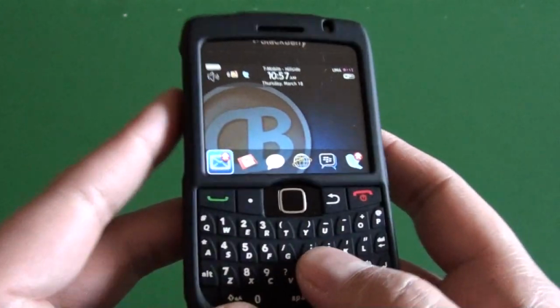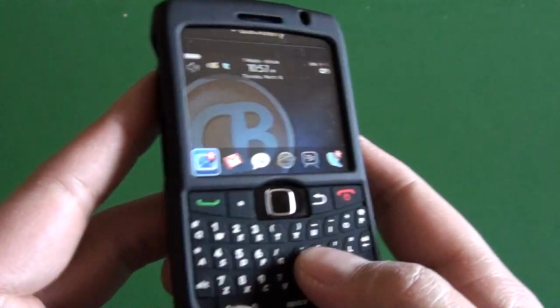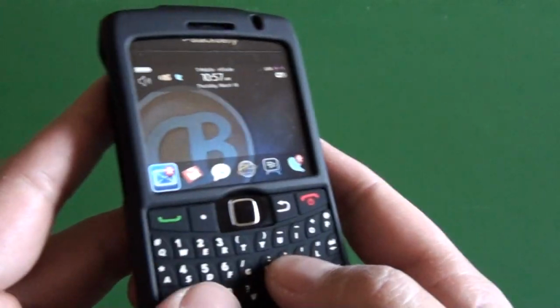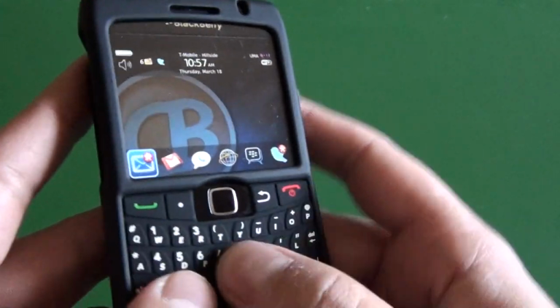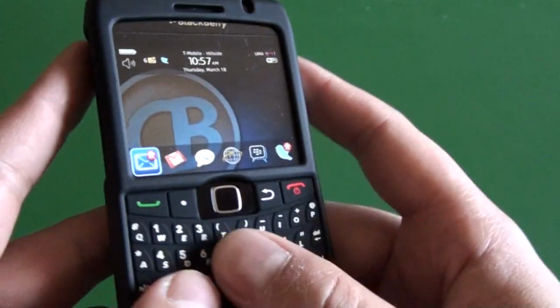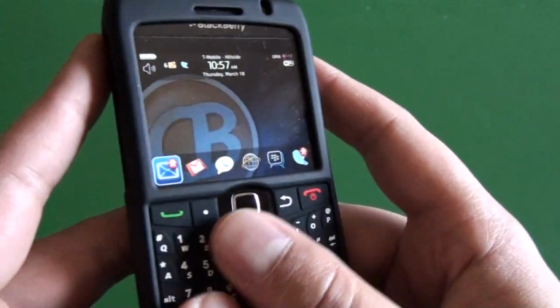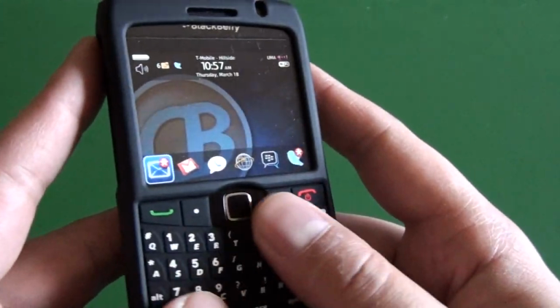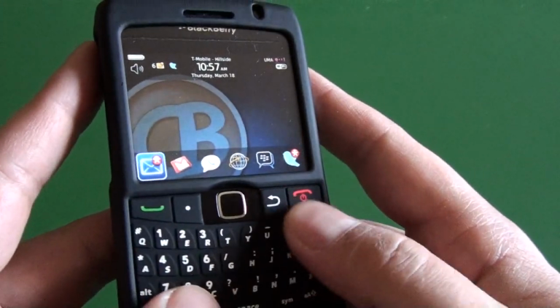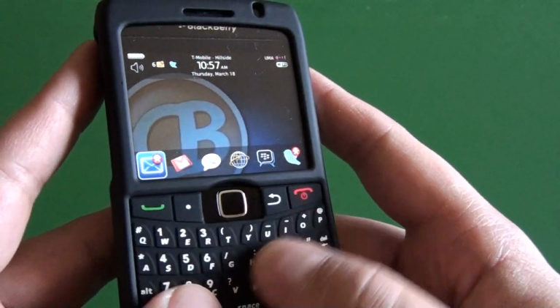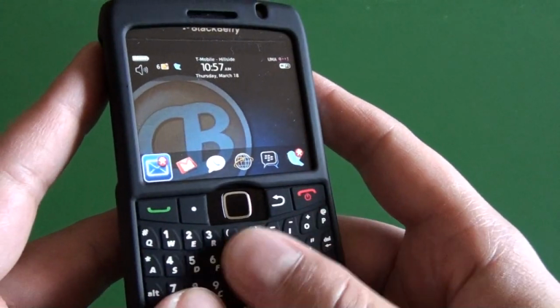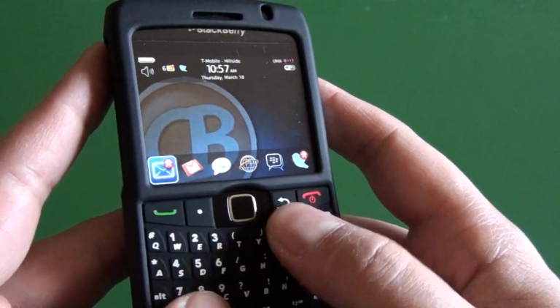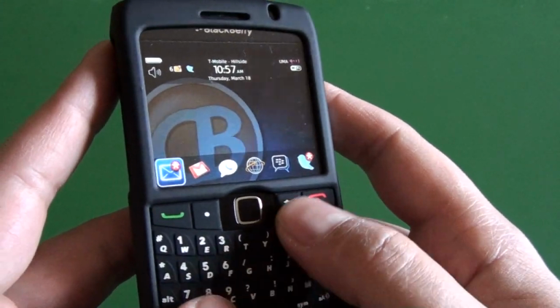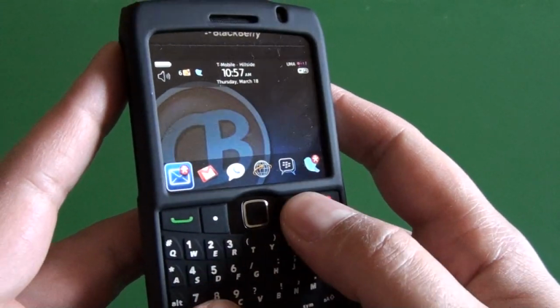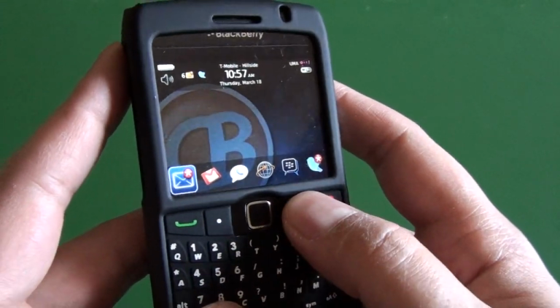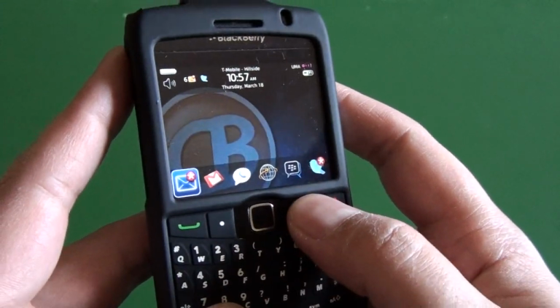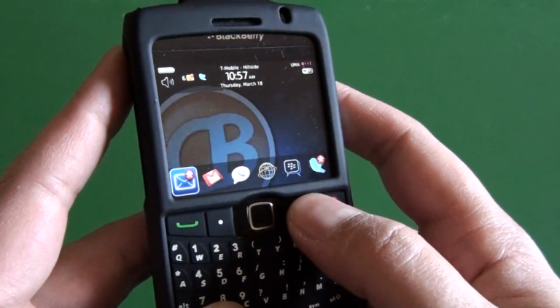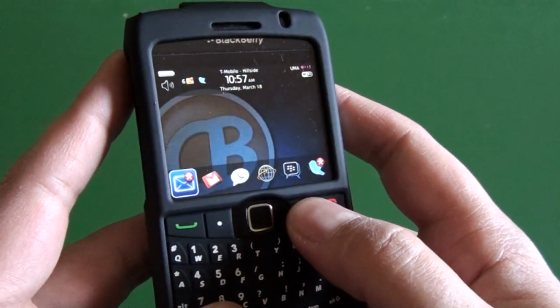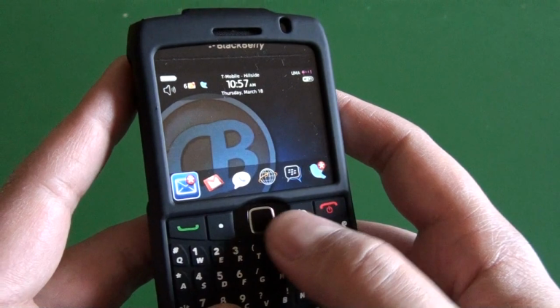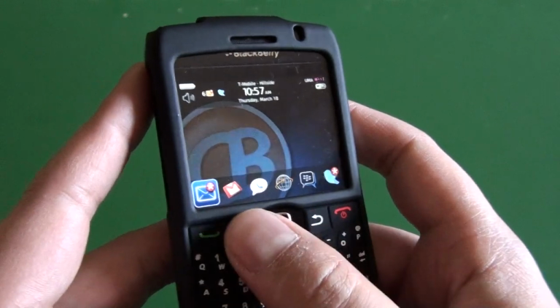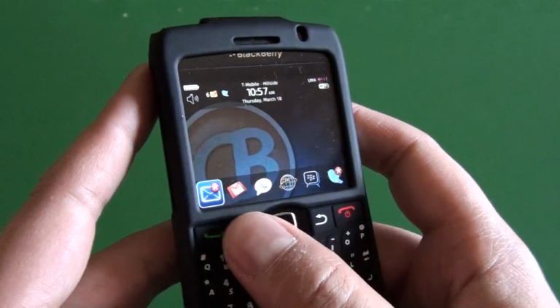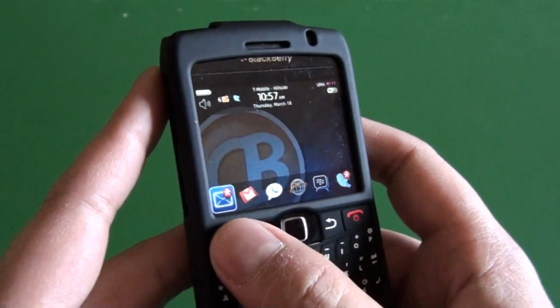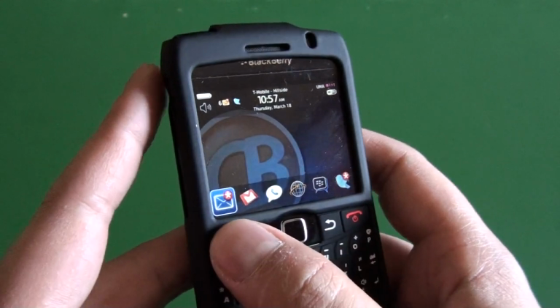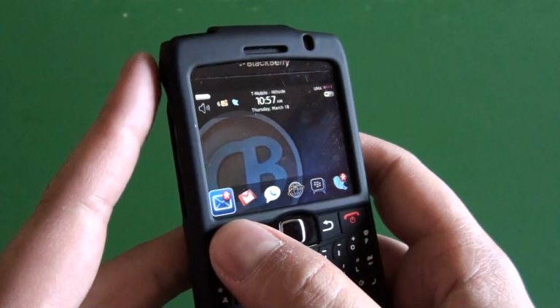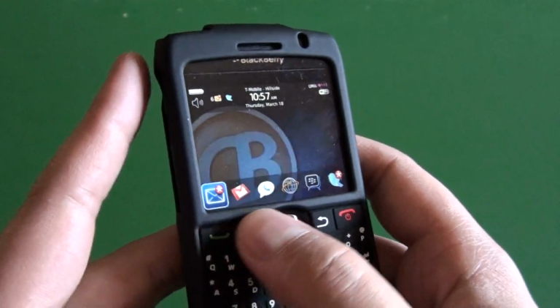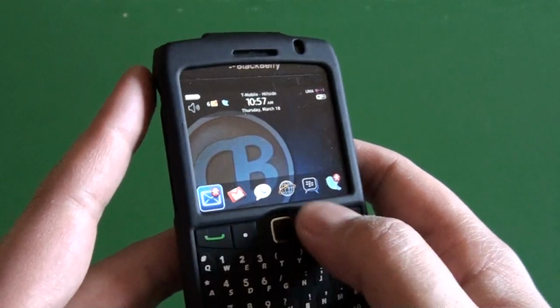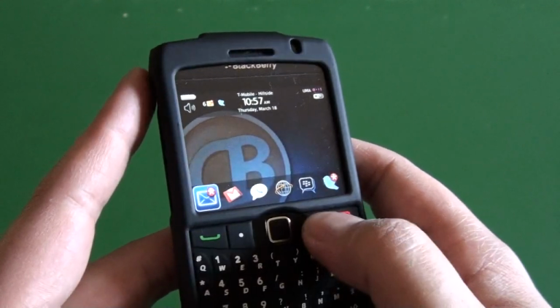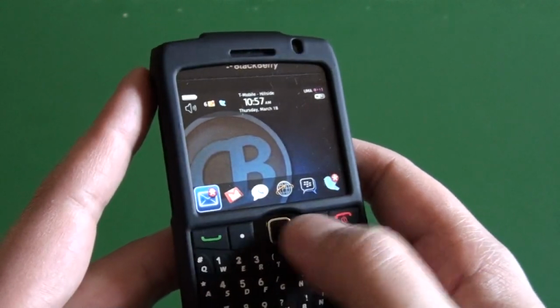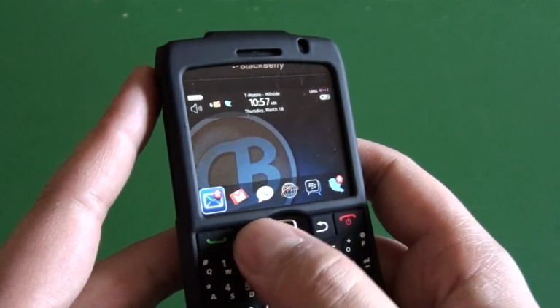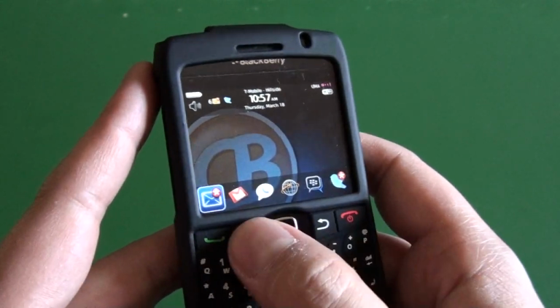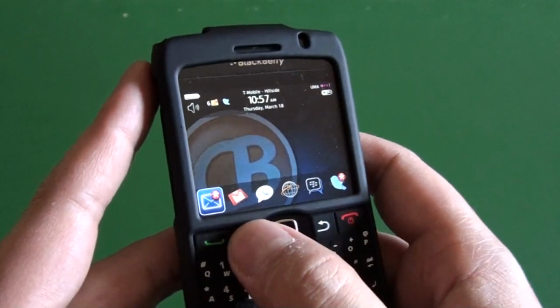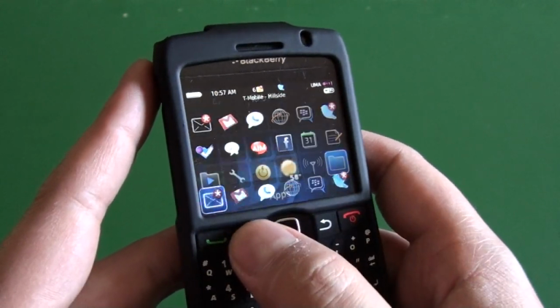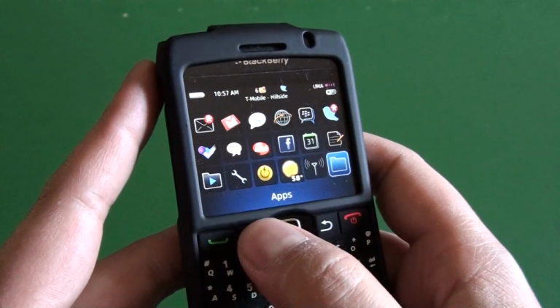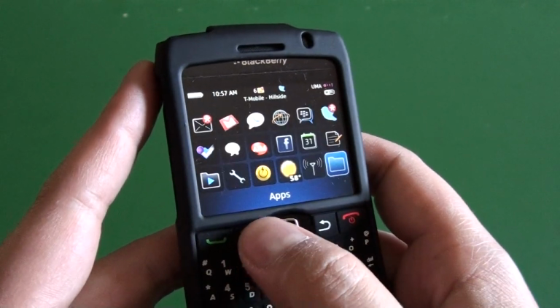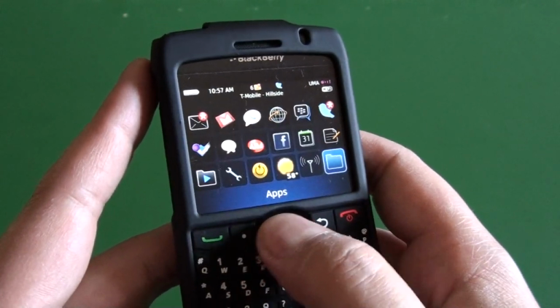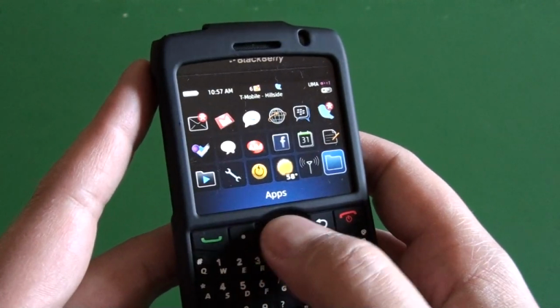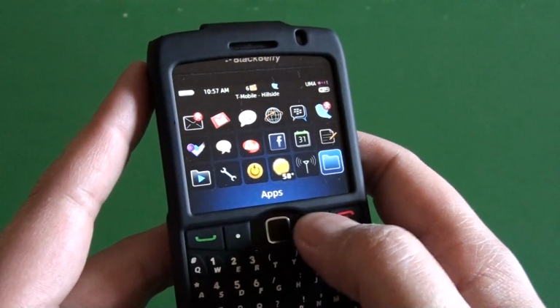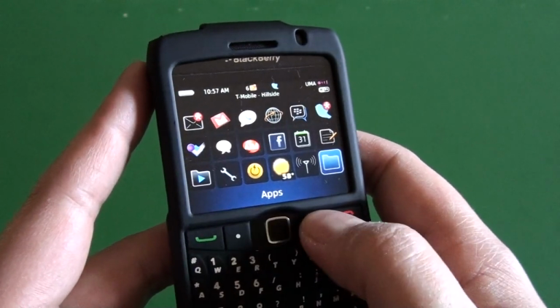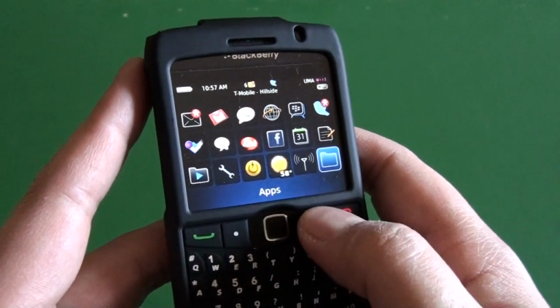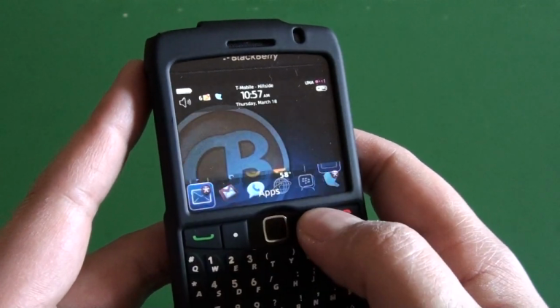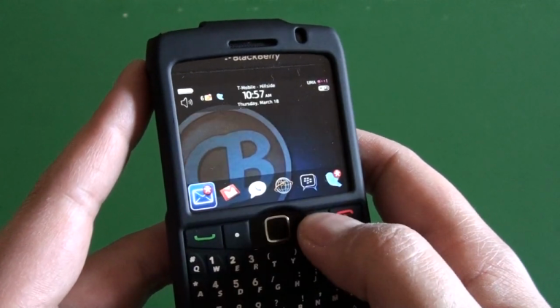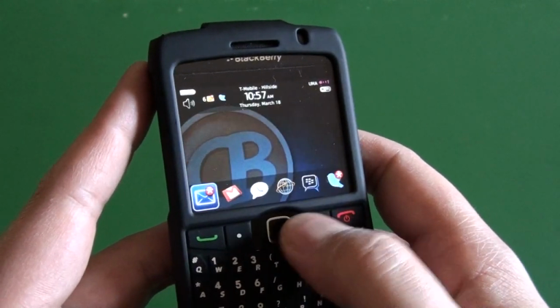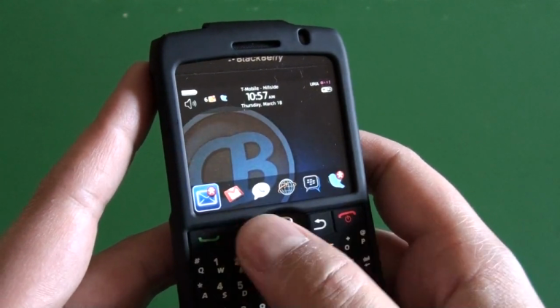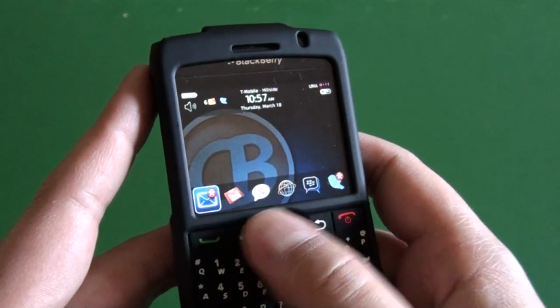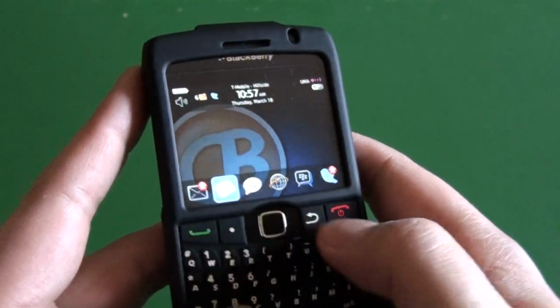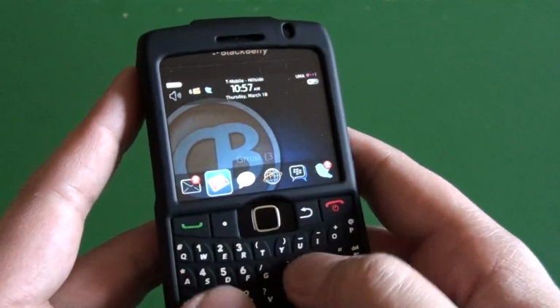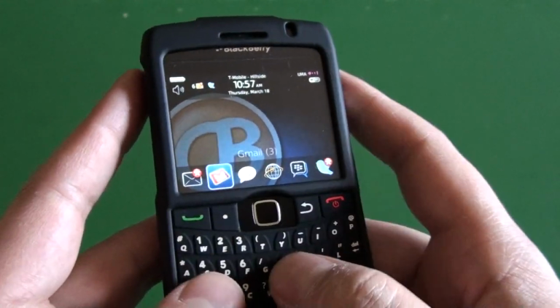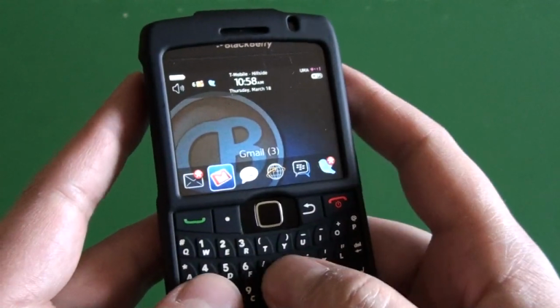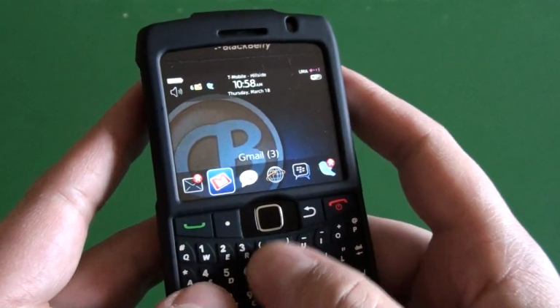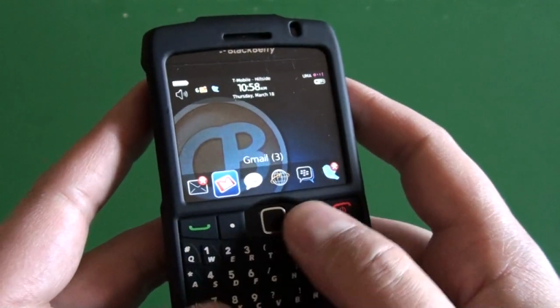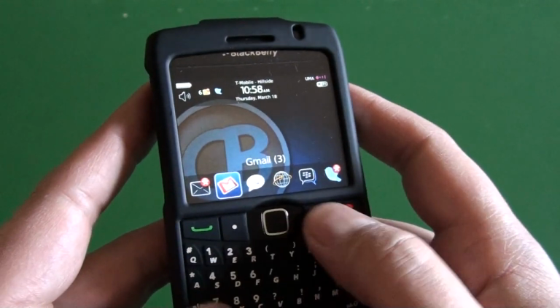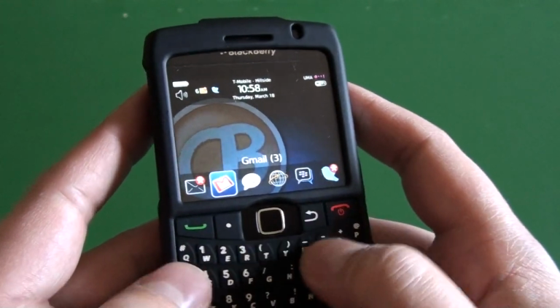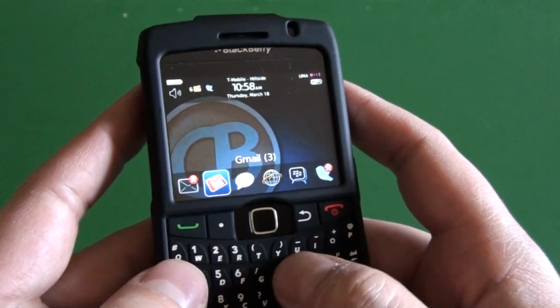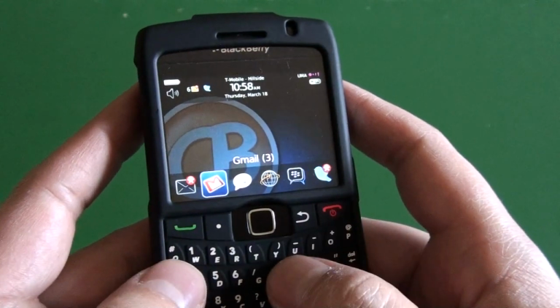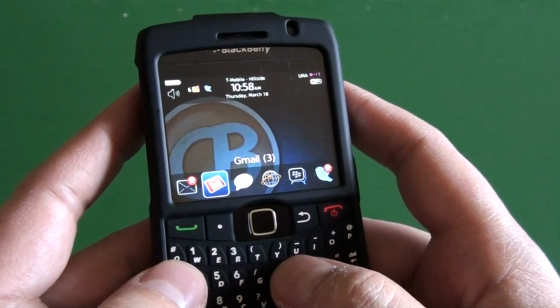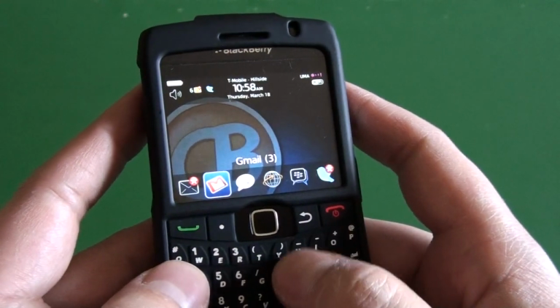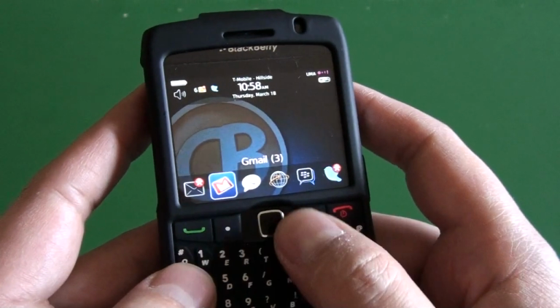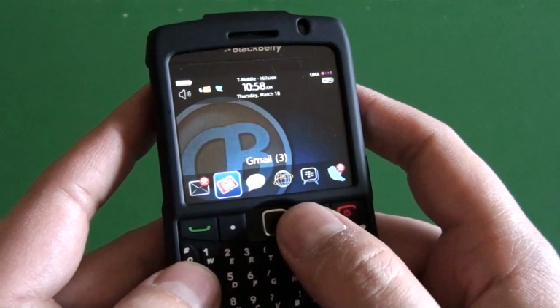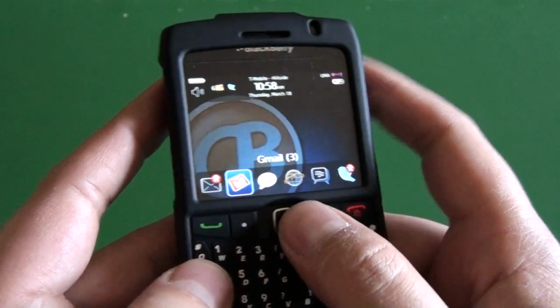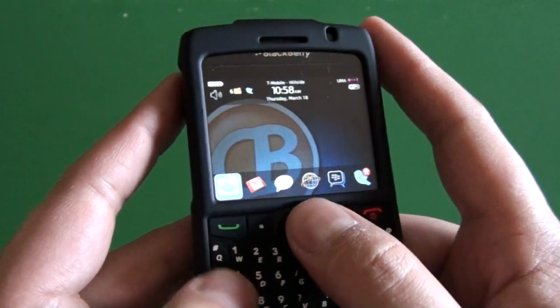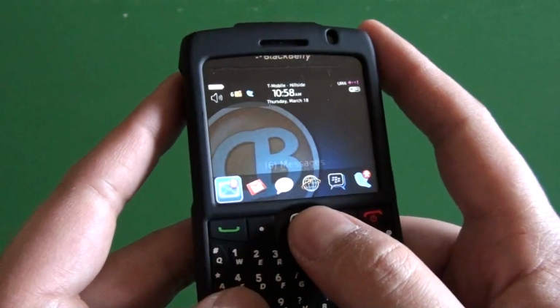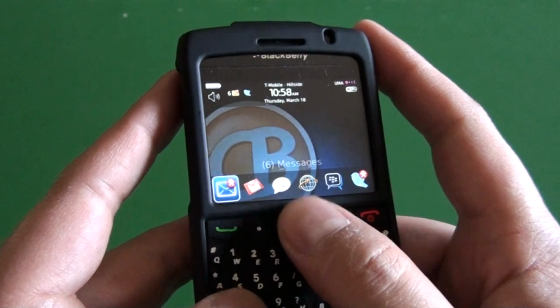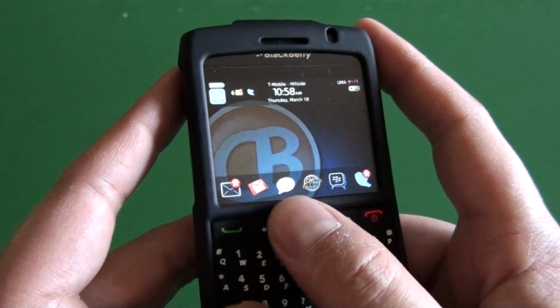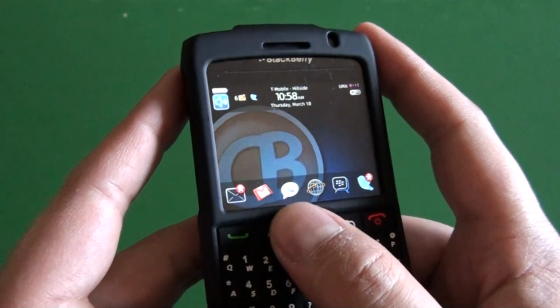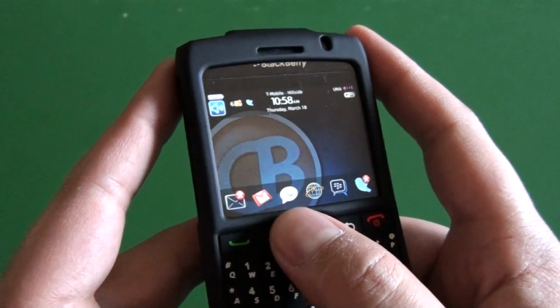So we have our keyboard here — you can hit our keys and everything works great still. You can get to the keyboard very well.